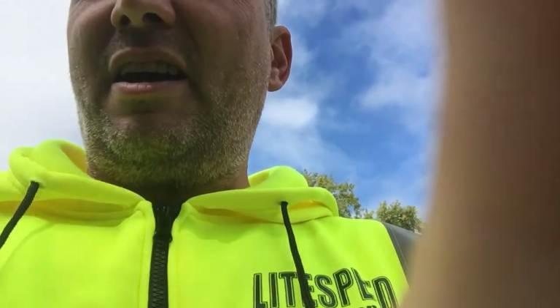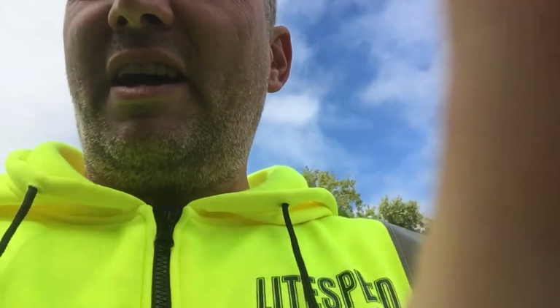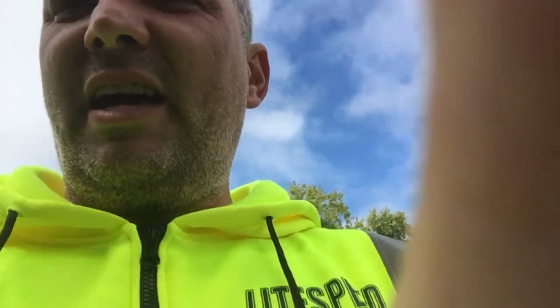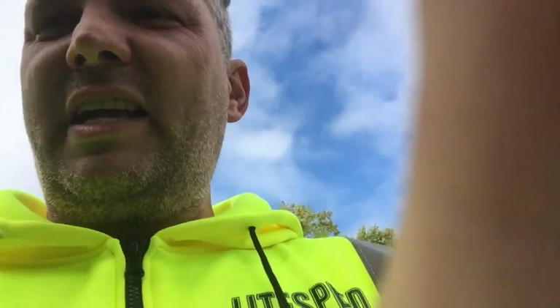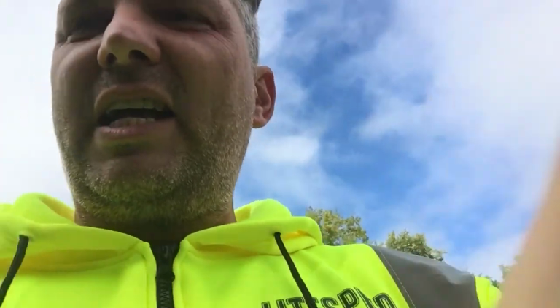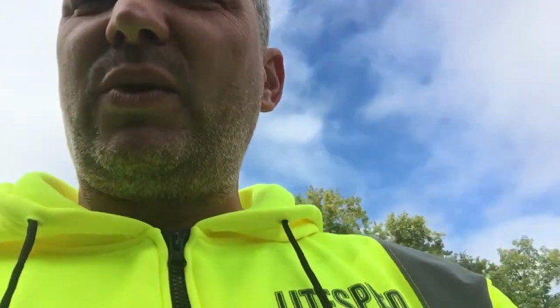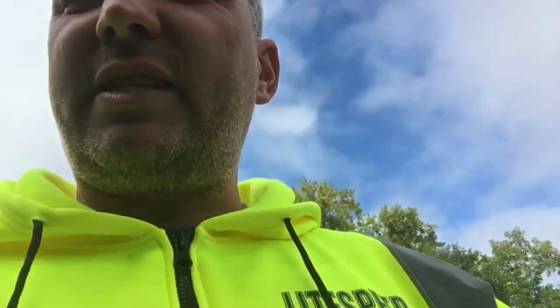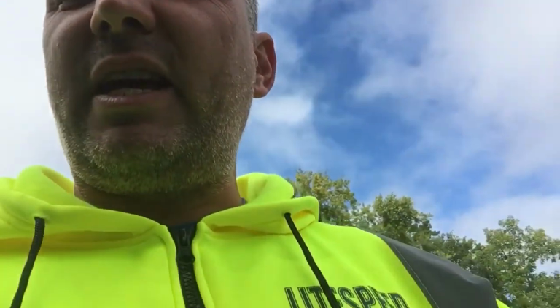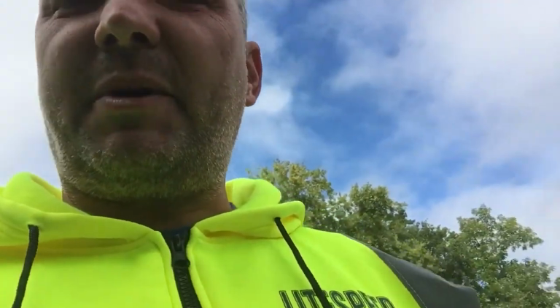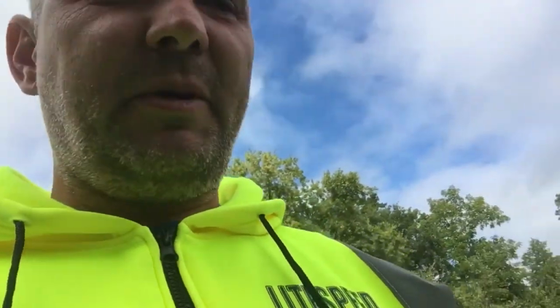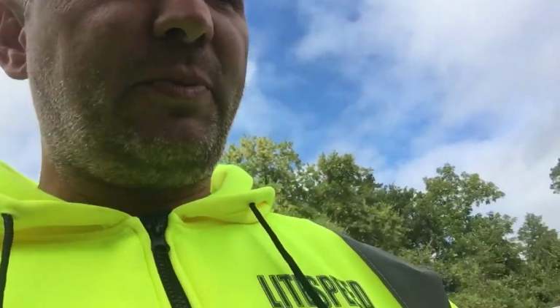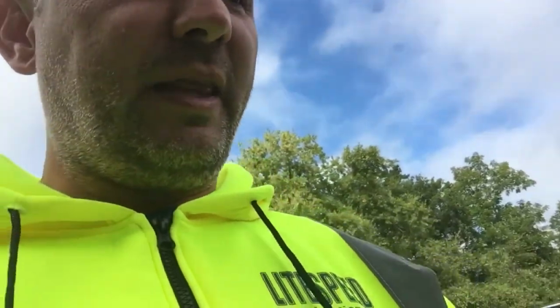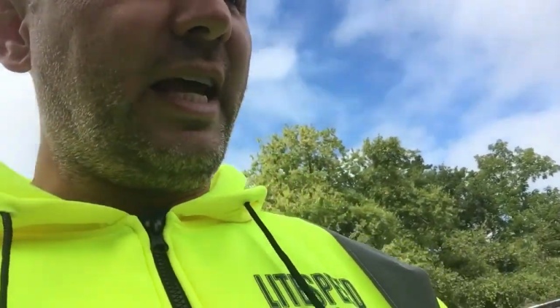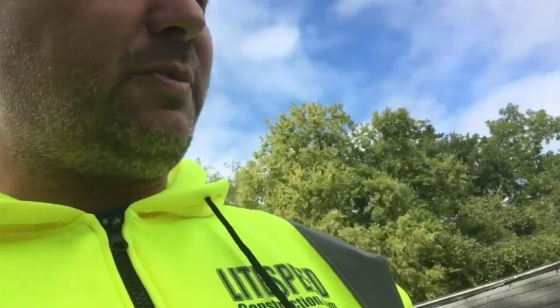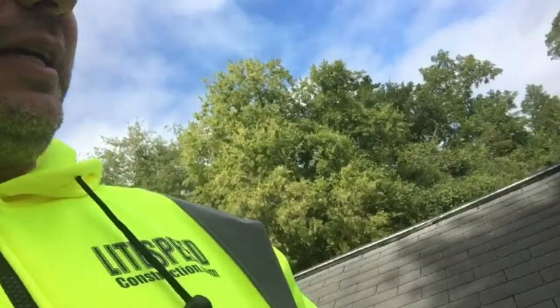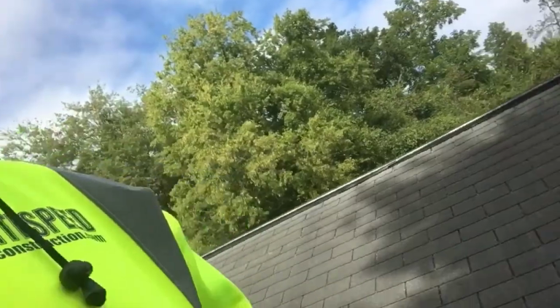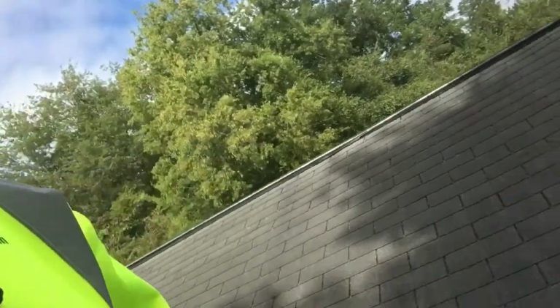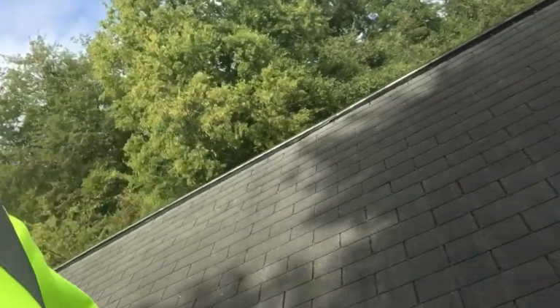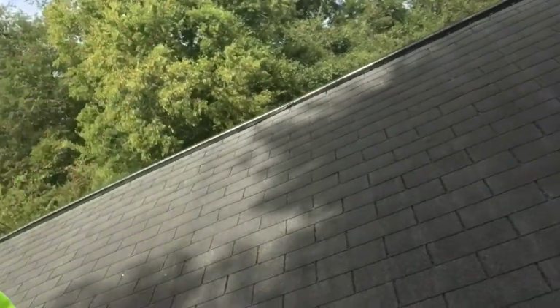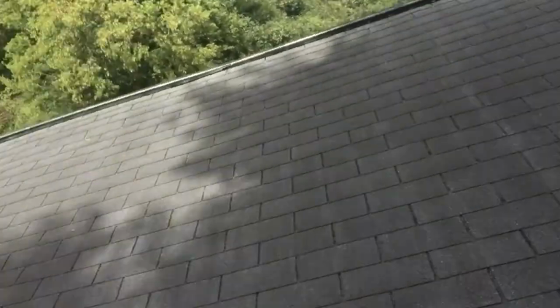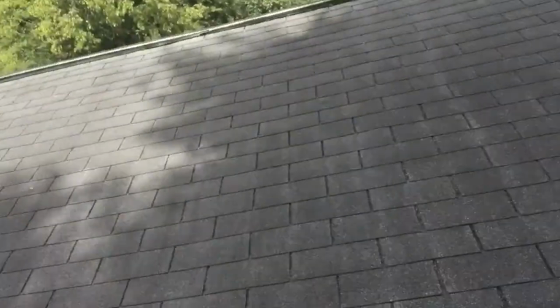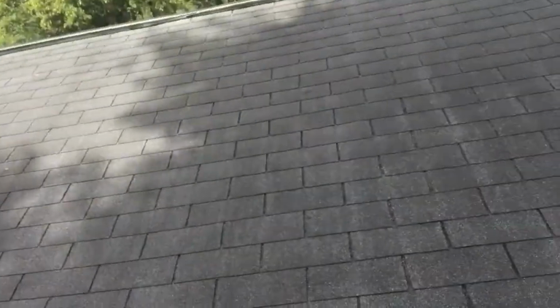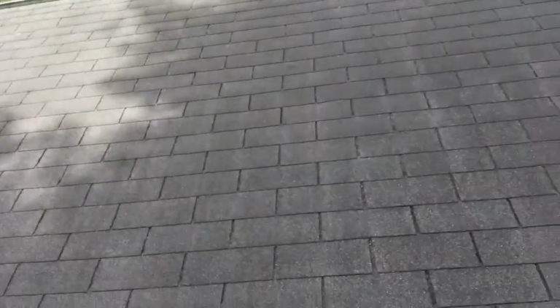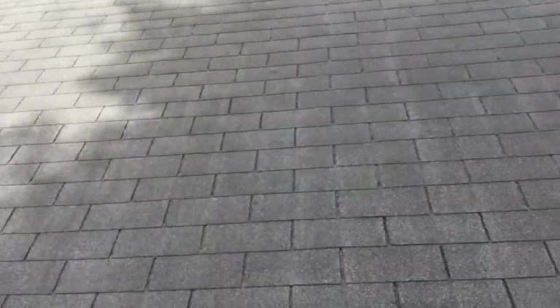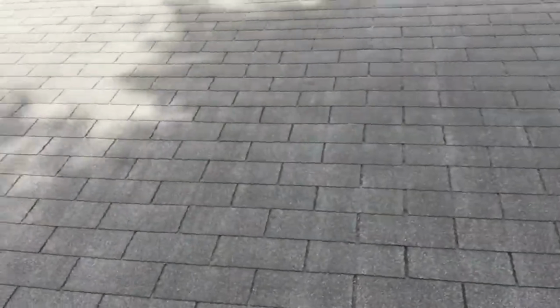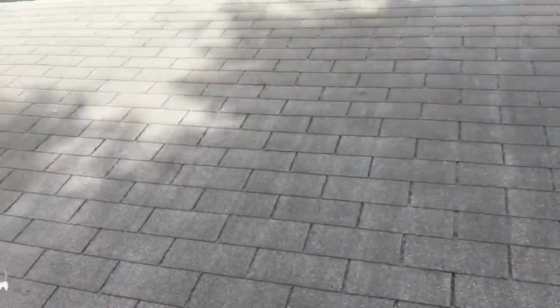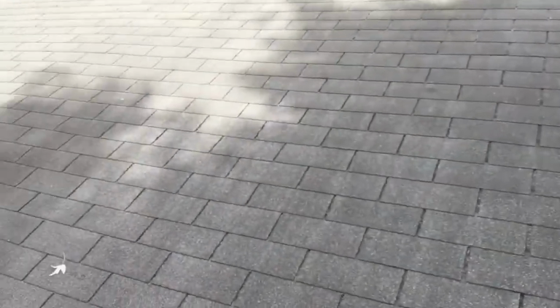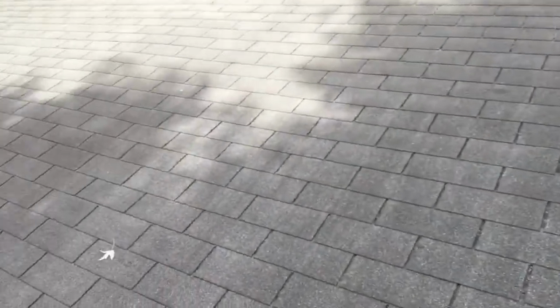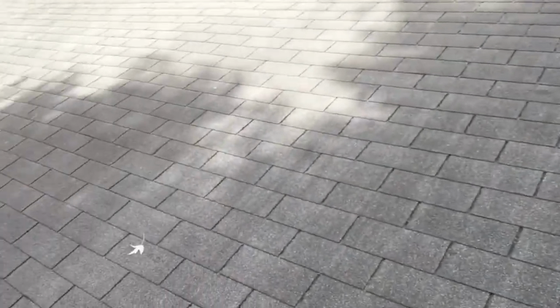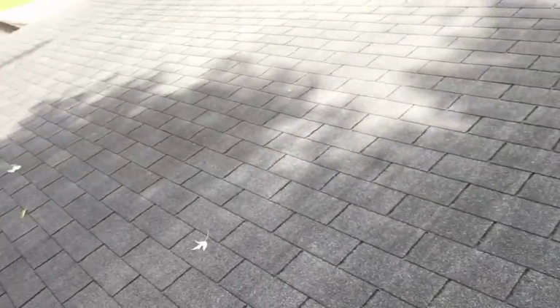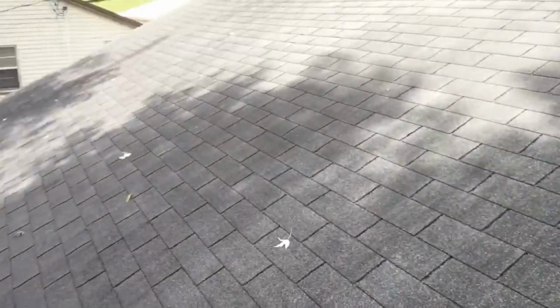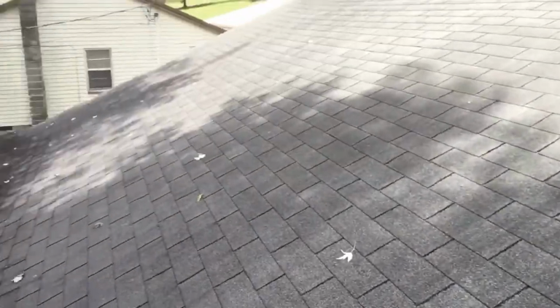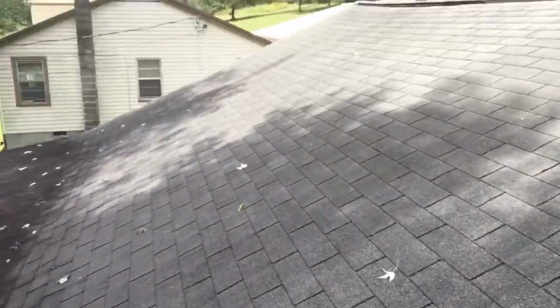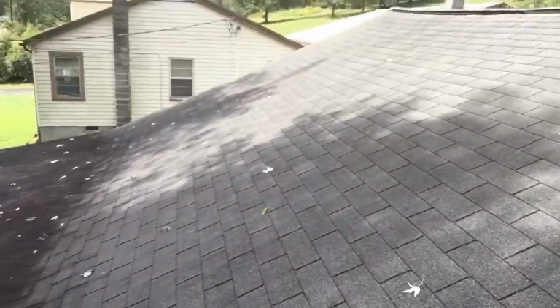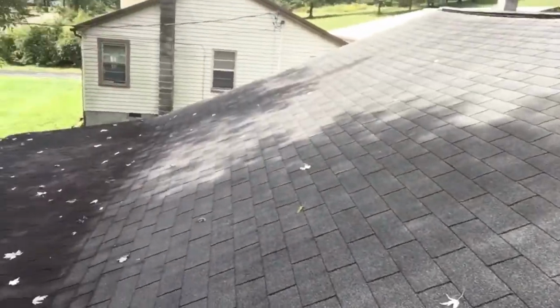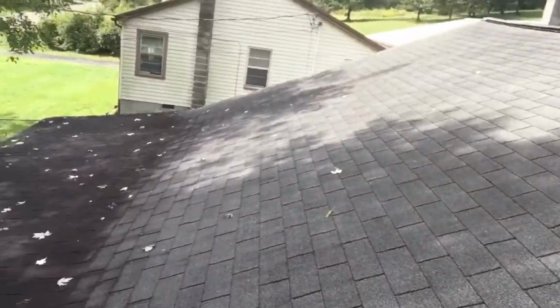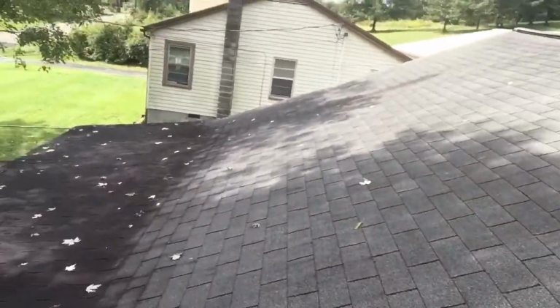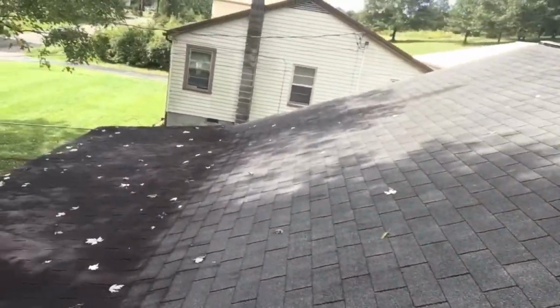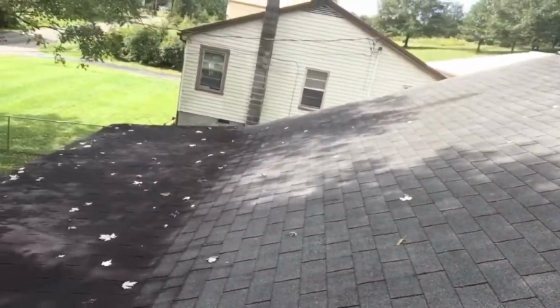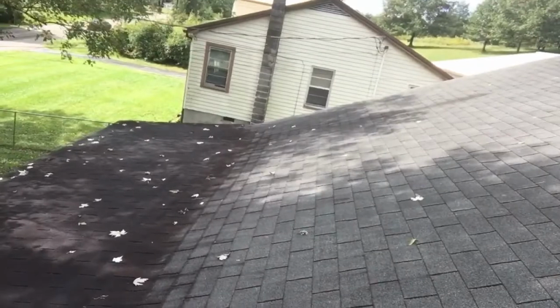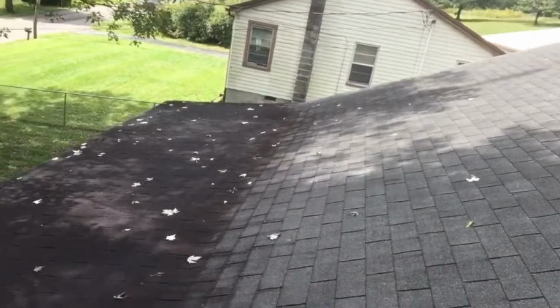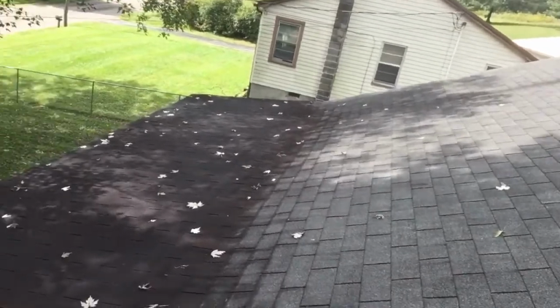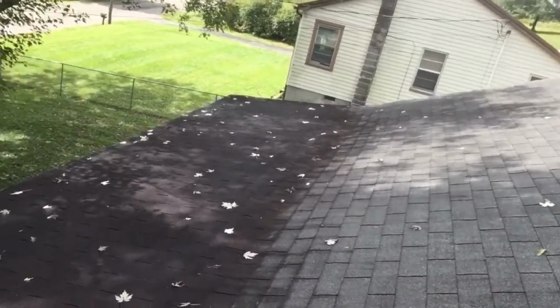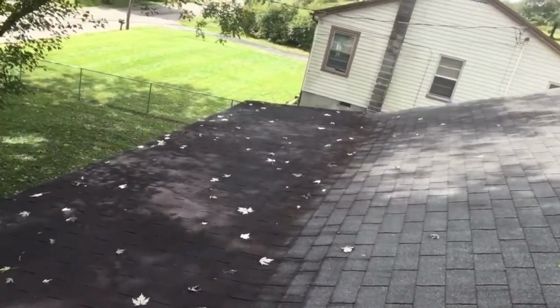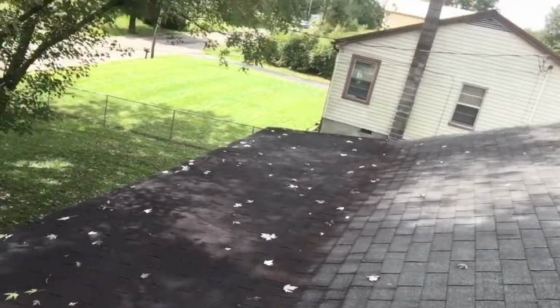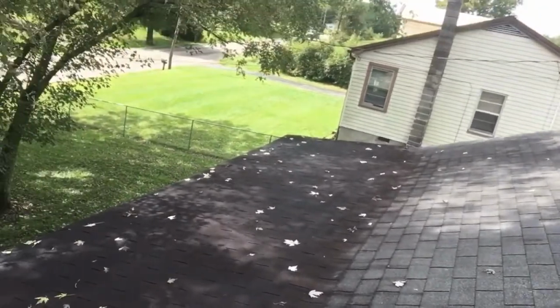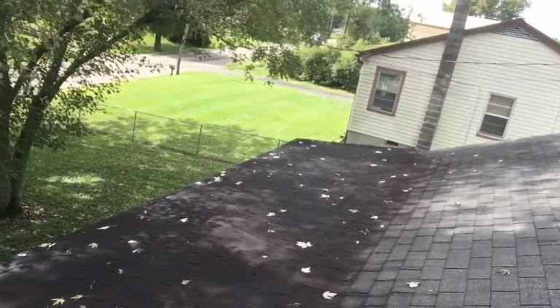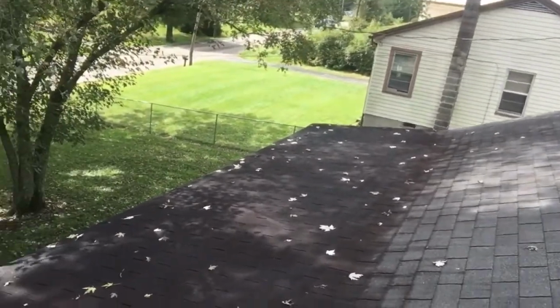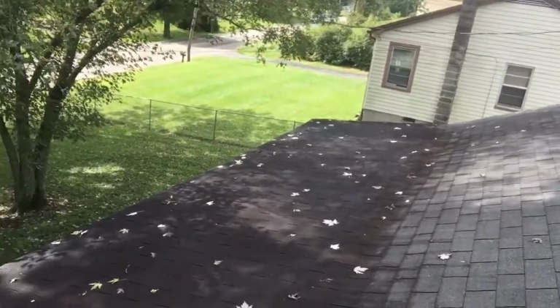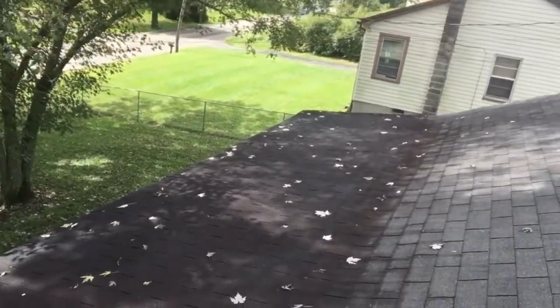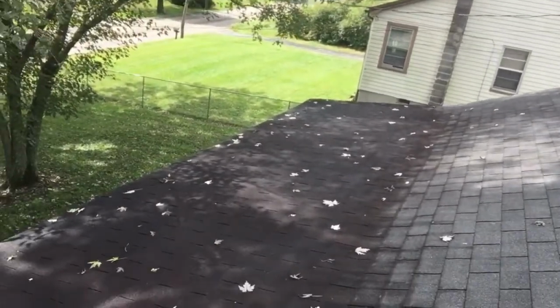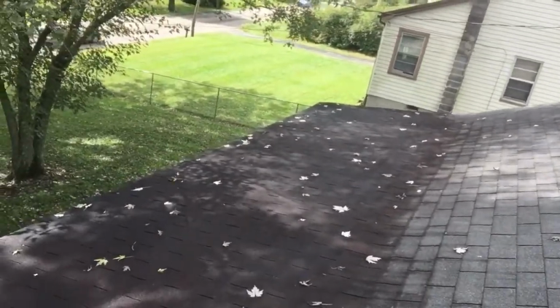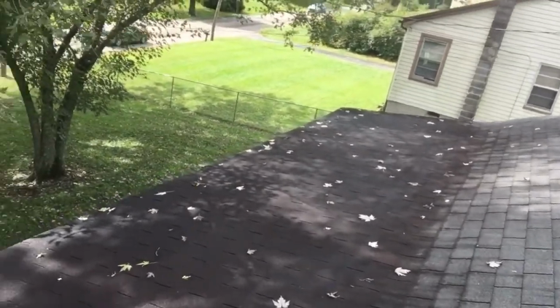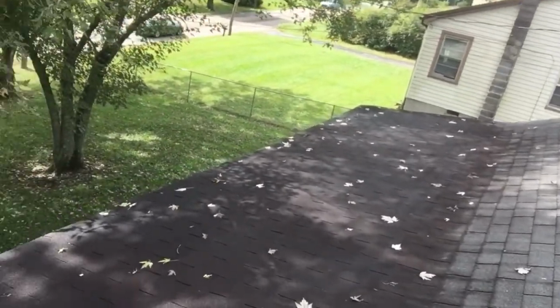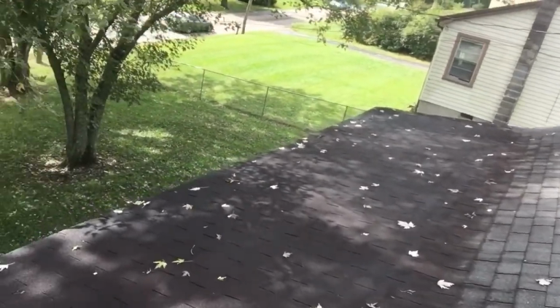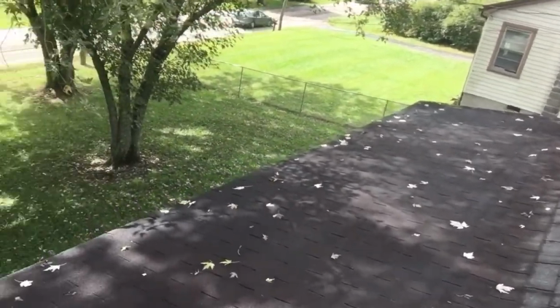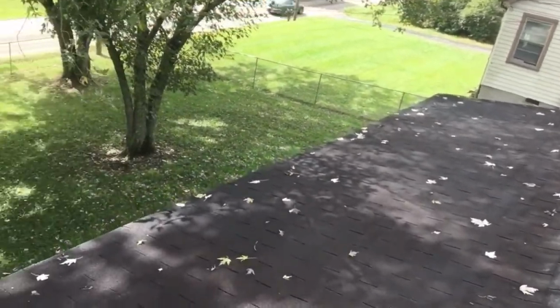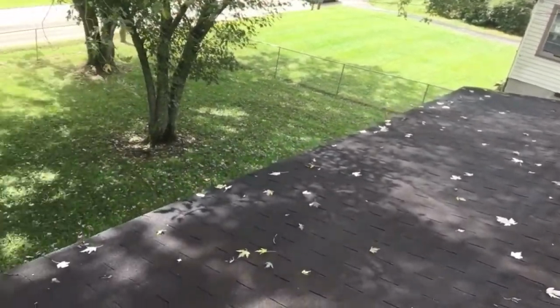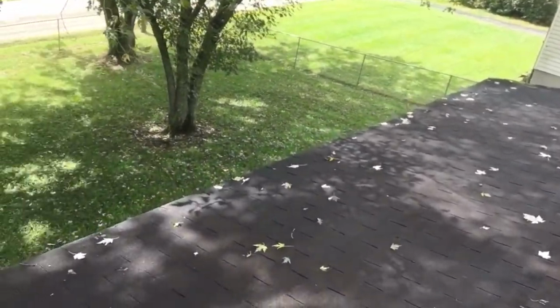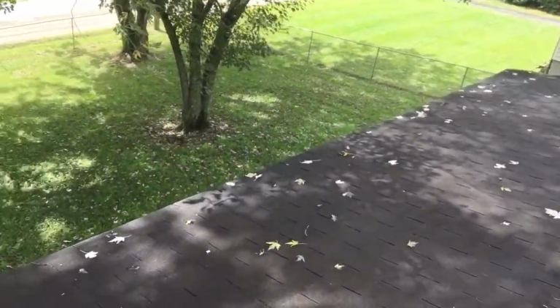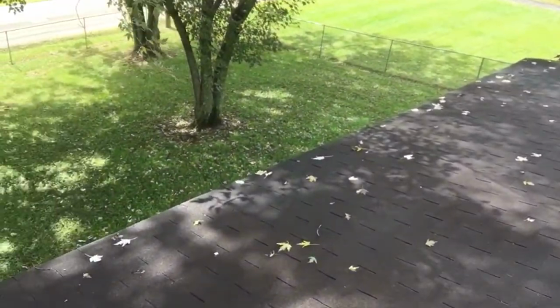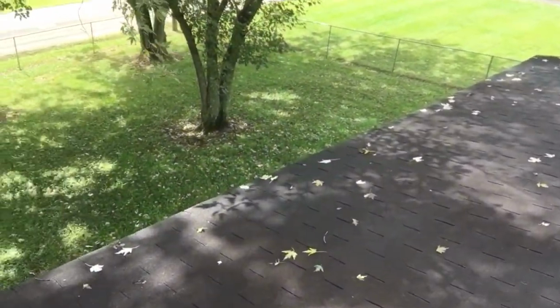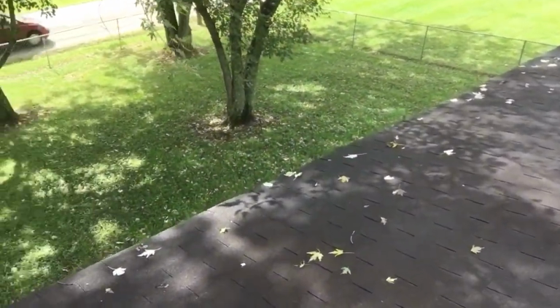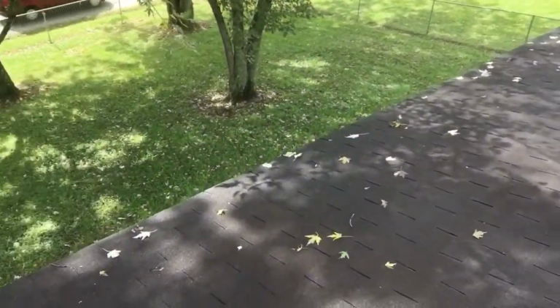Hey guys, what's up? Kirby Smith of Lightspeed Construction taking a look at this roof east of Knoxville, Tennessee — not Nashville.